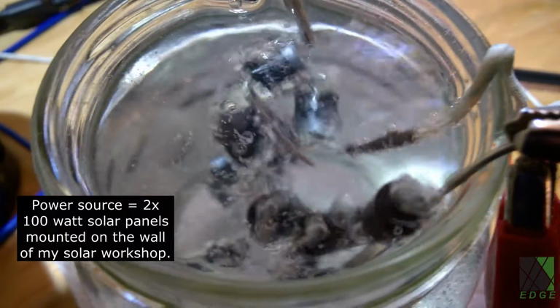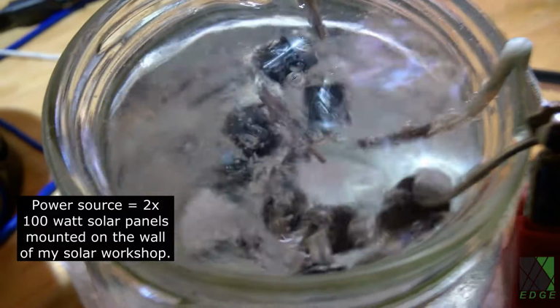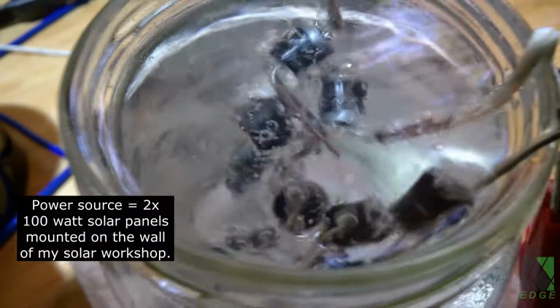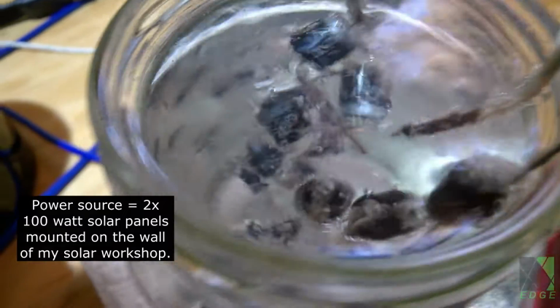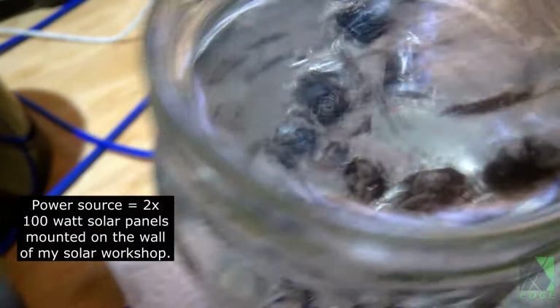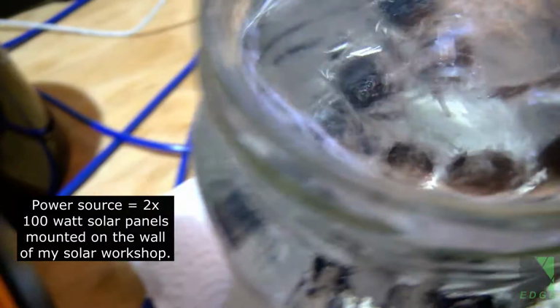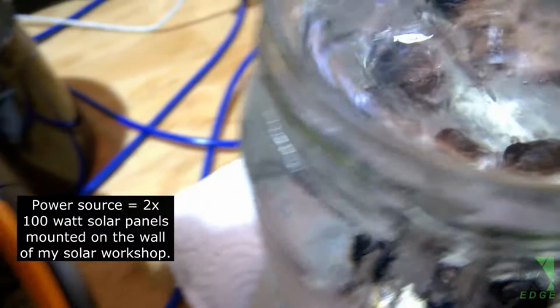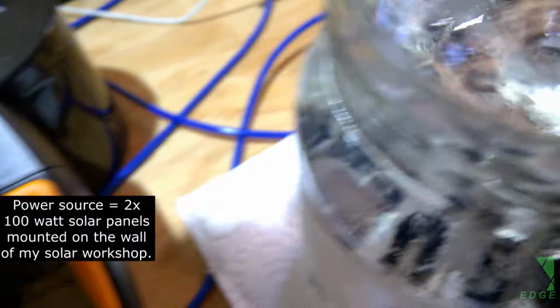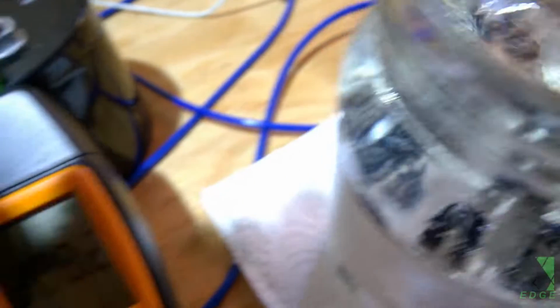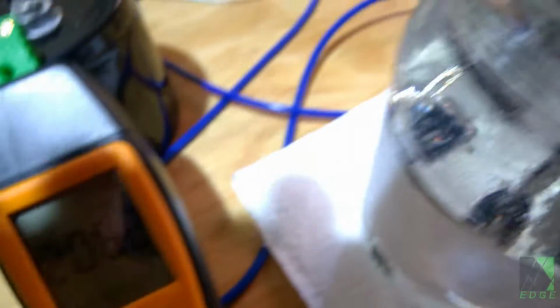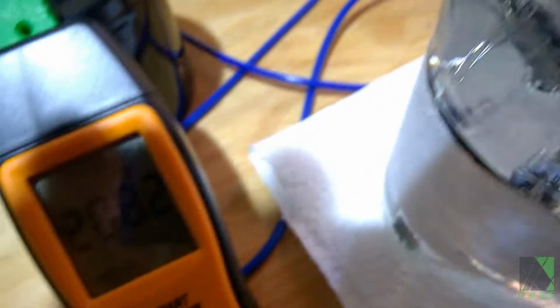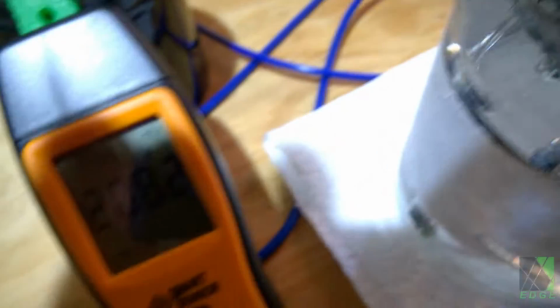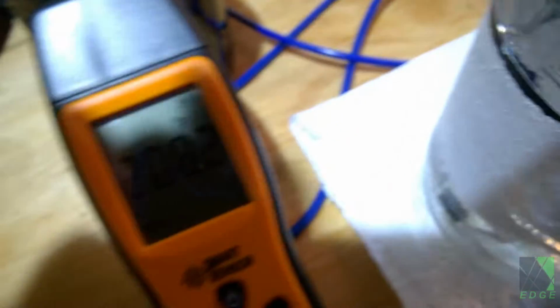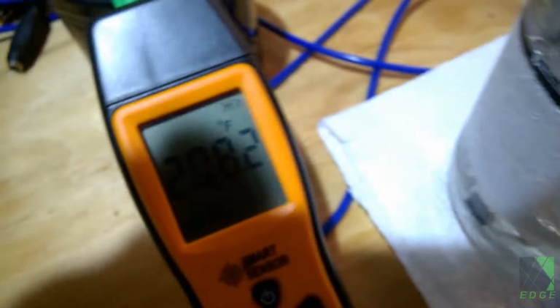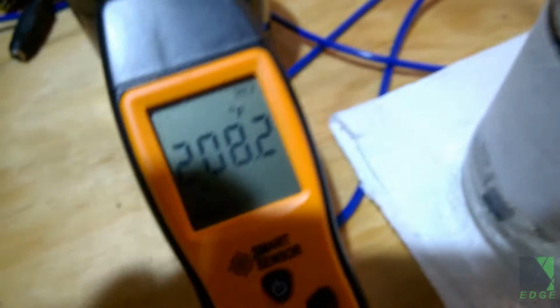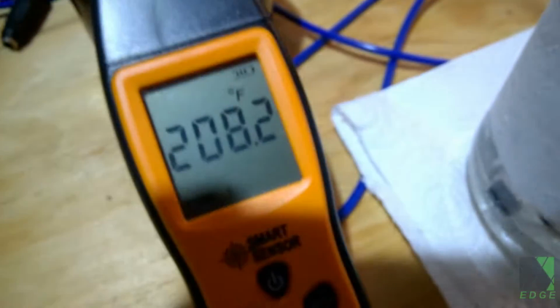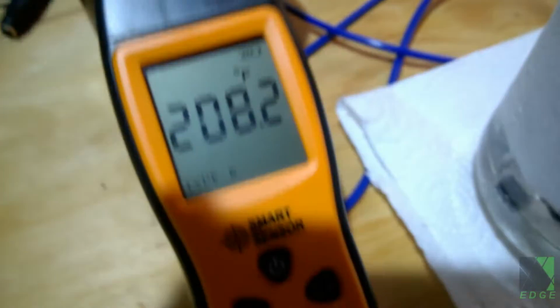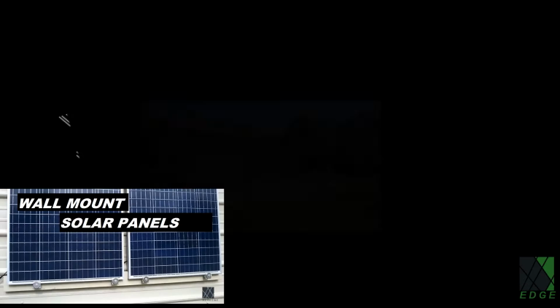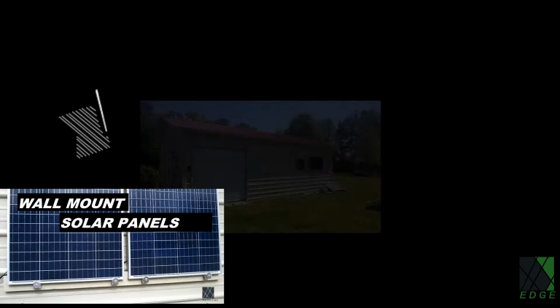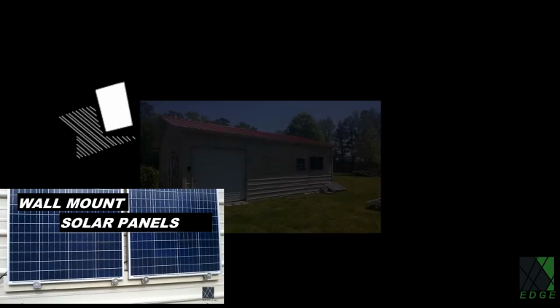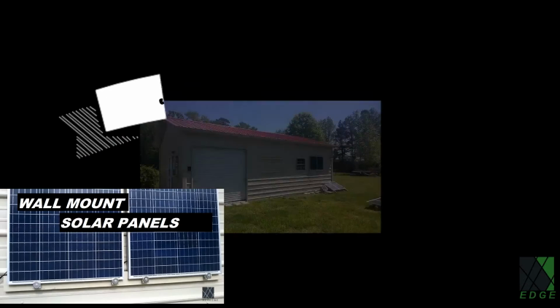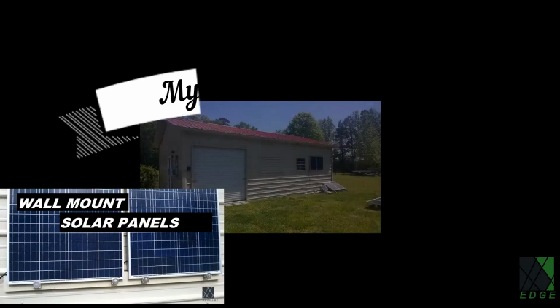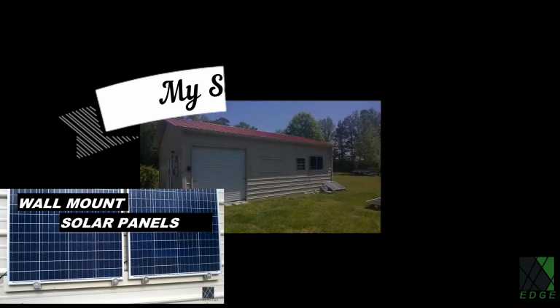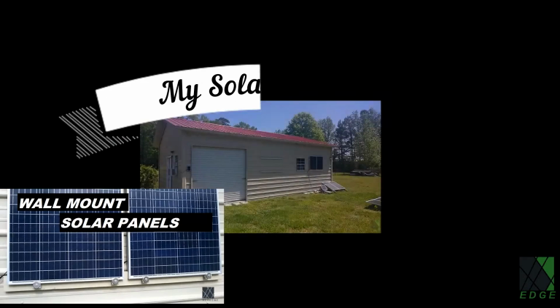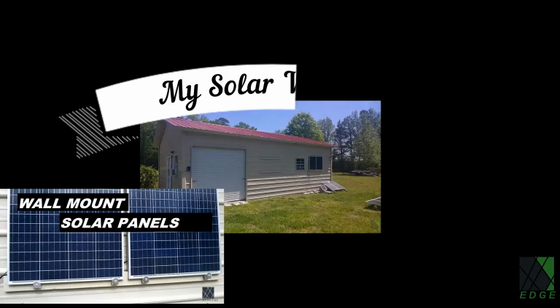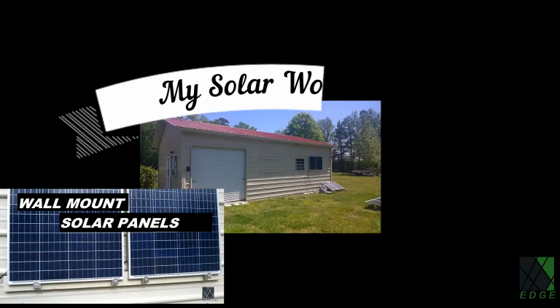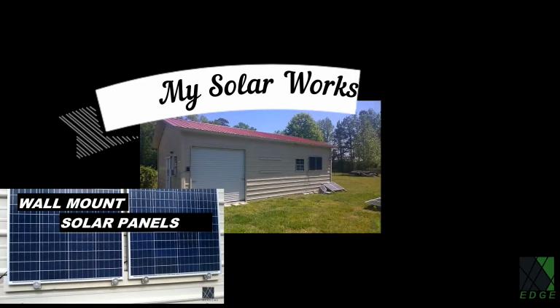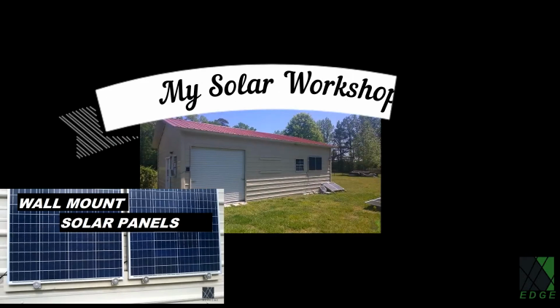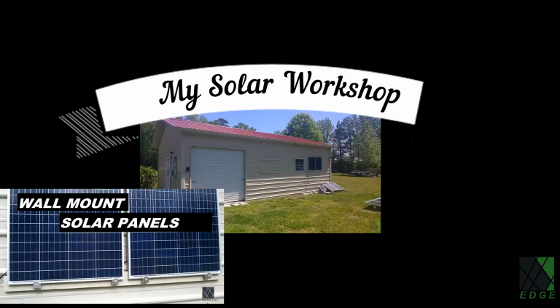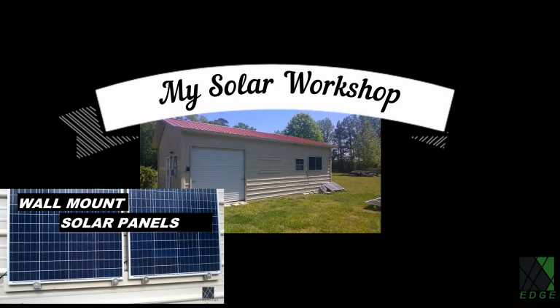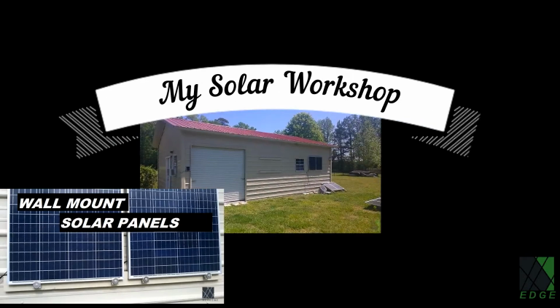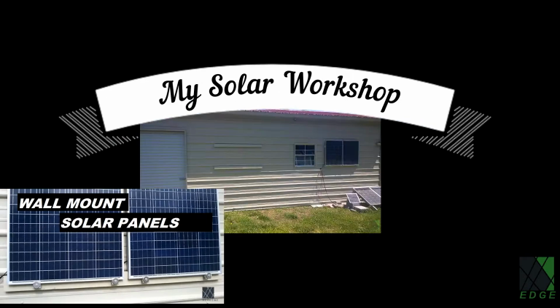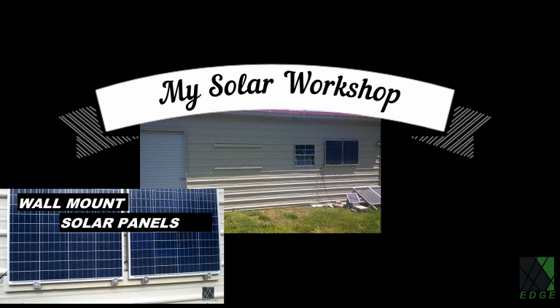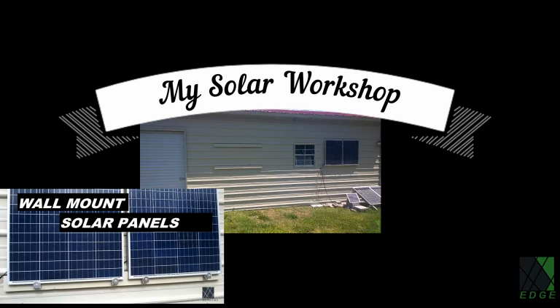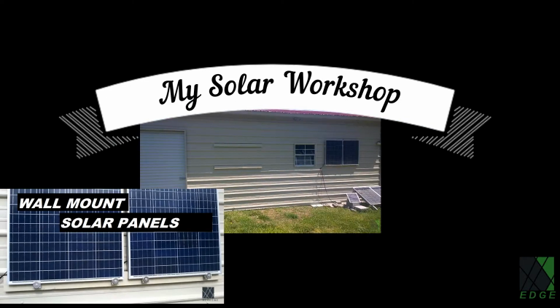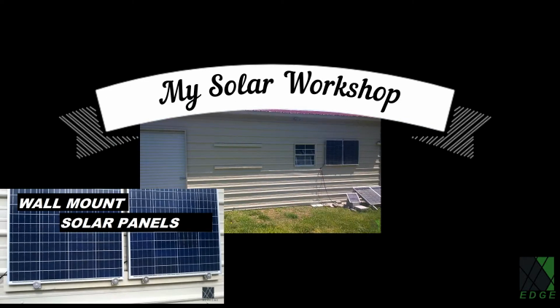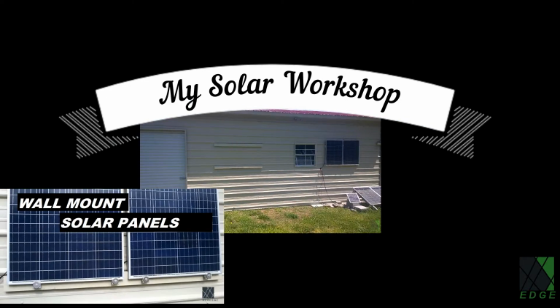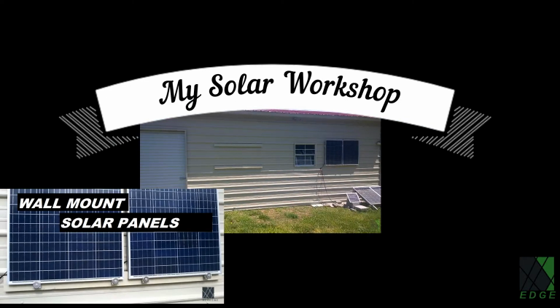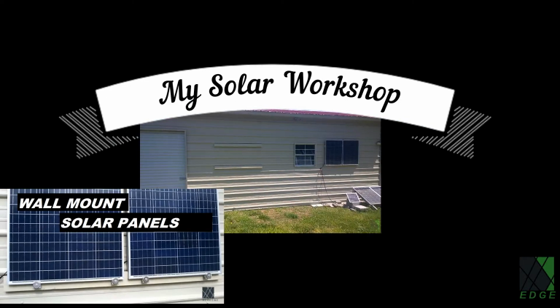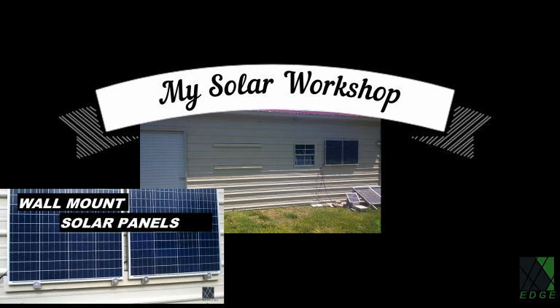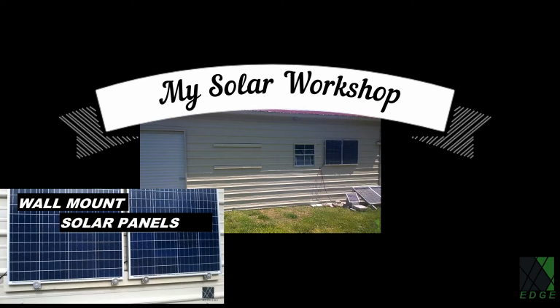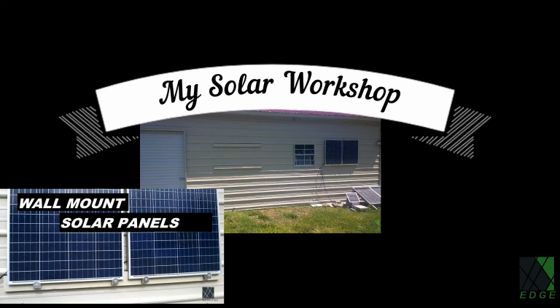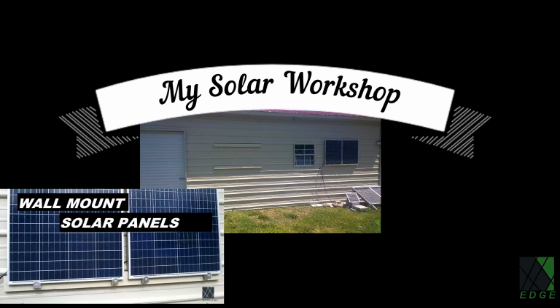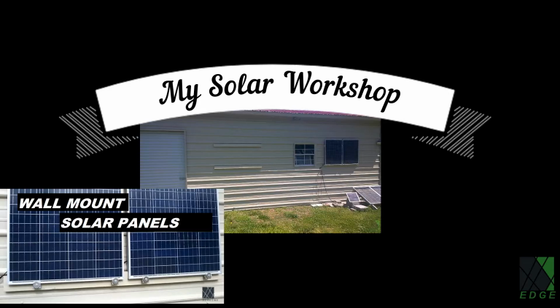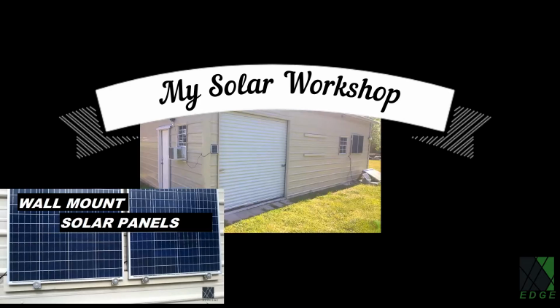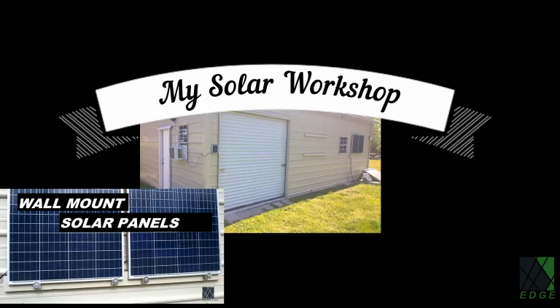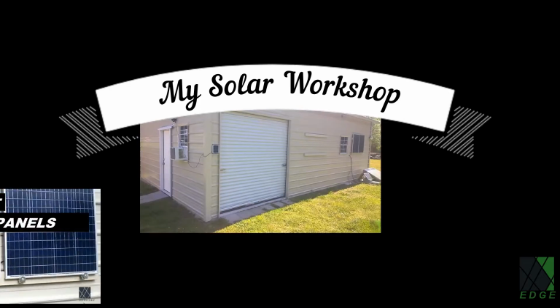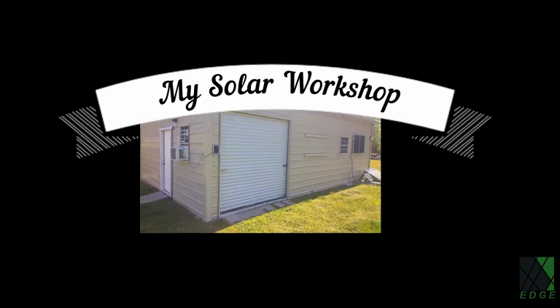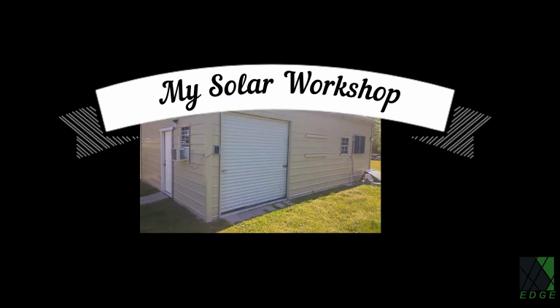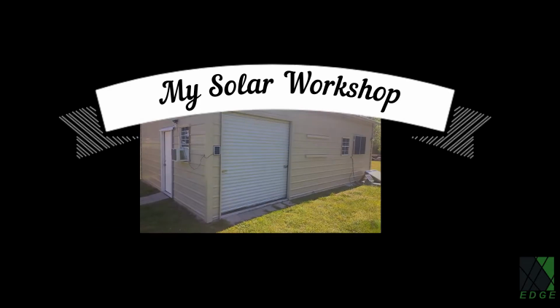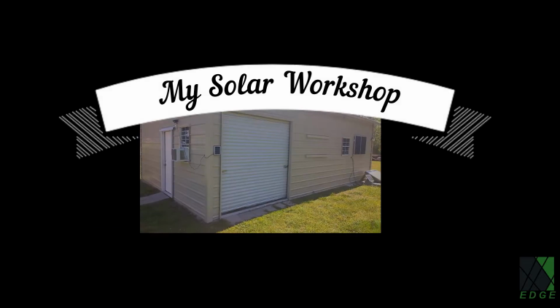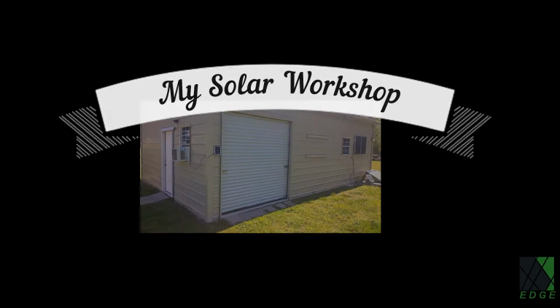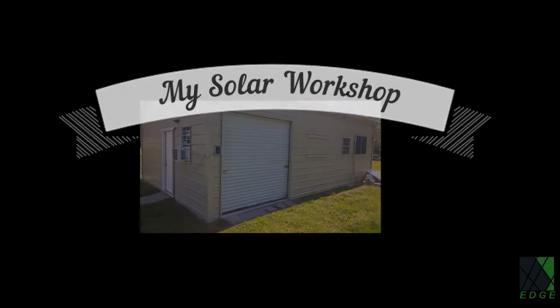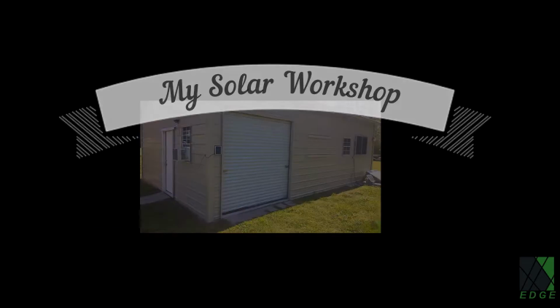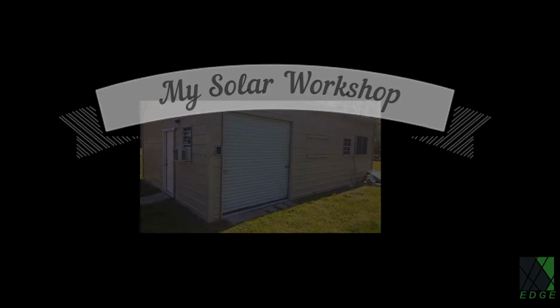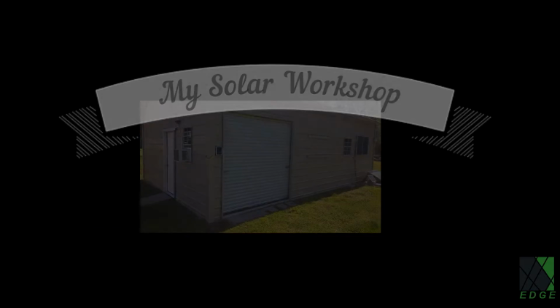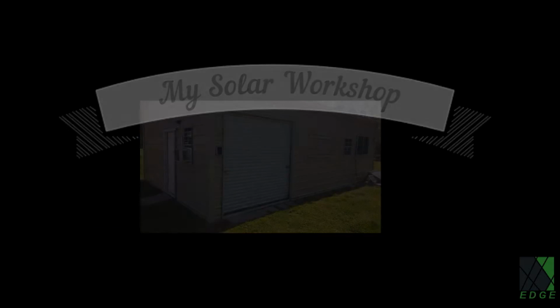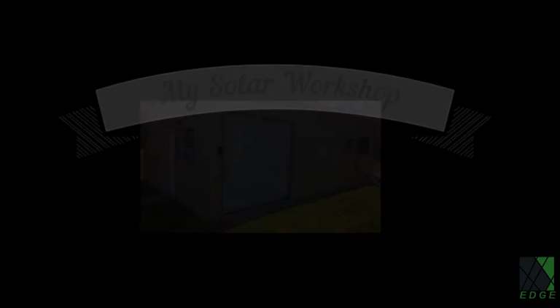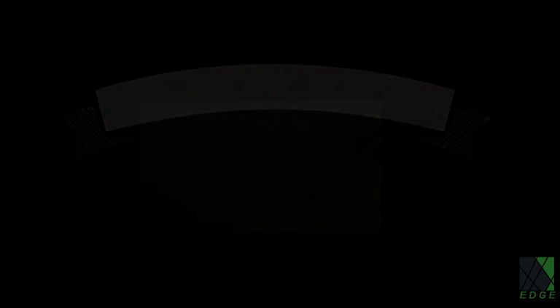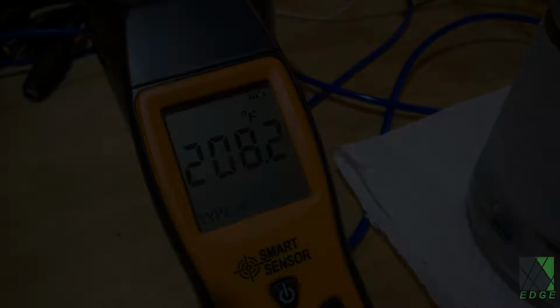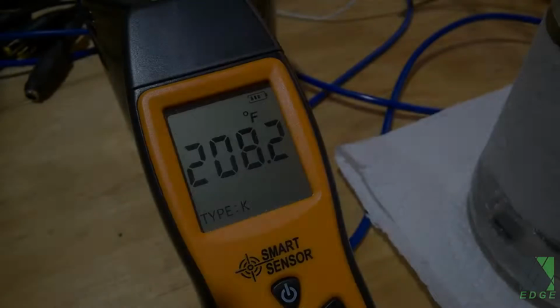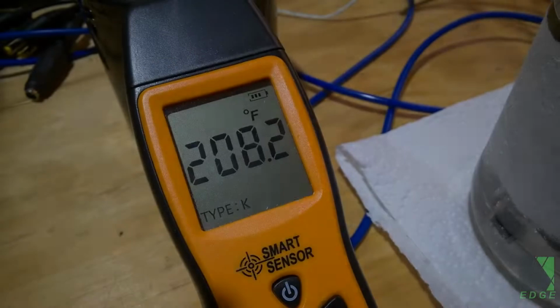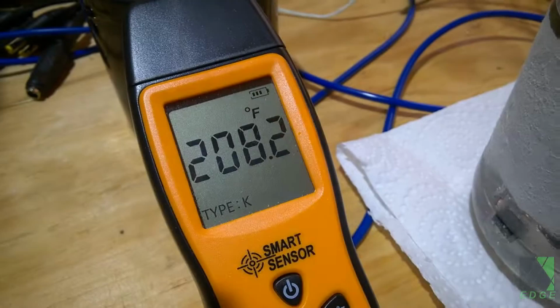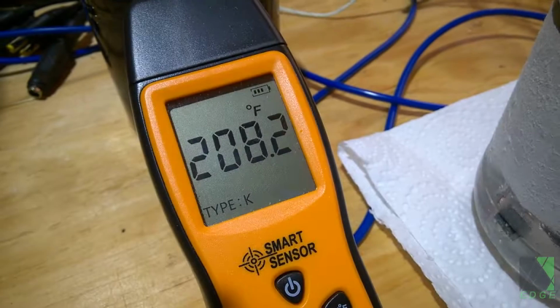Here I'm using a combination of either one or two 100-watt solar panels mounted outside the wall on my solar workshop. Both options were effective.